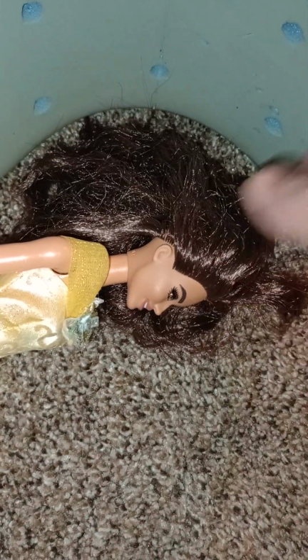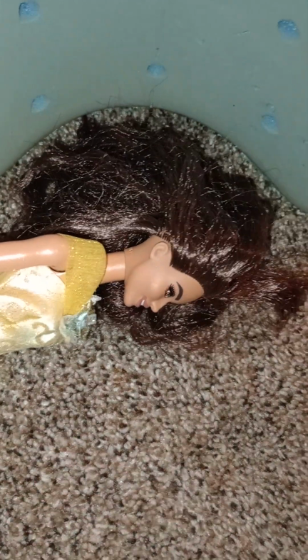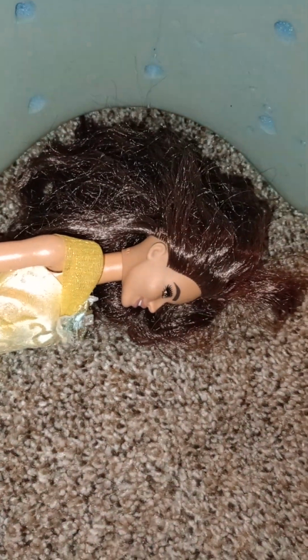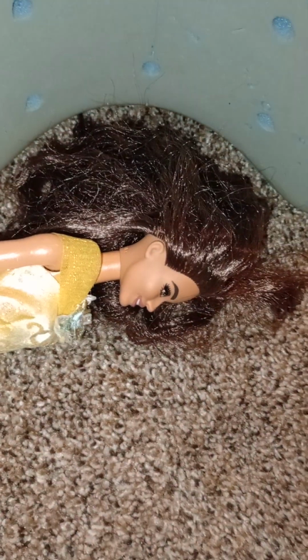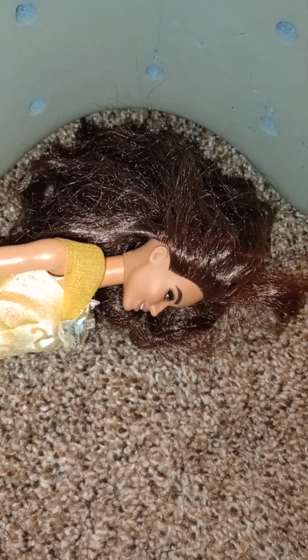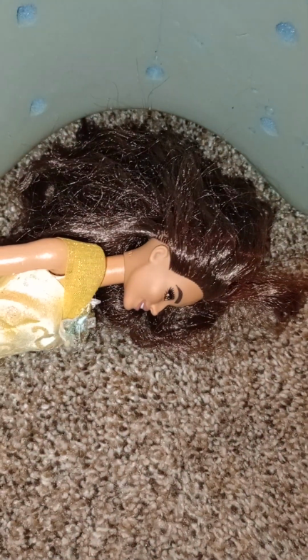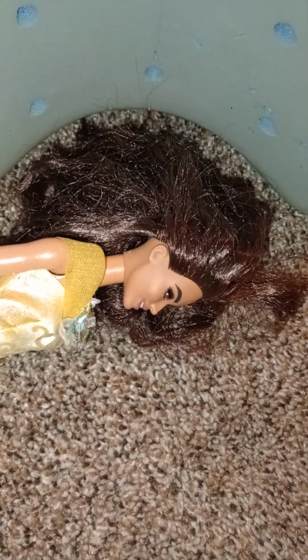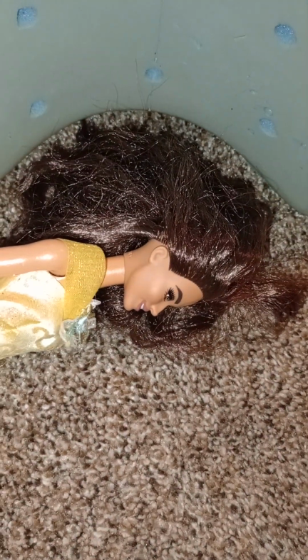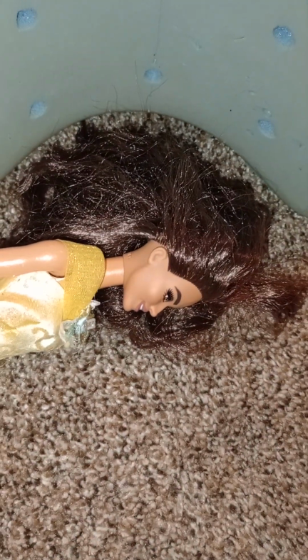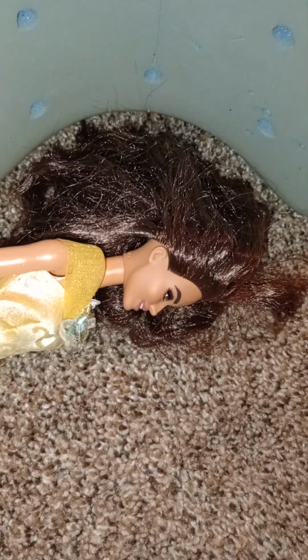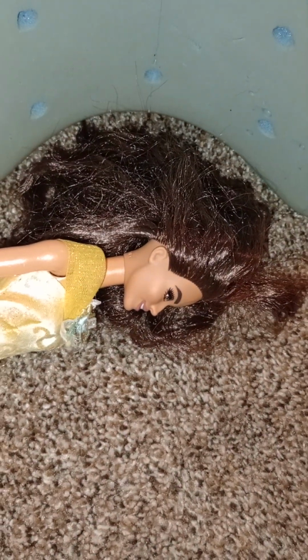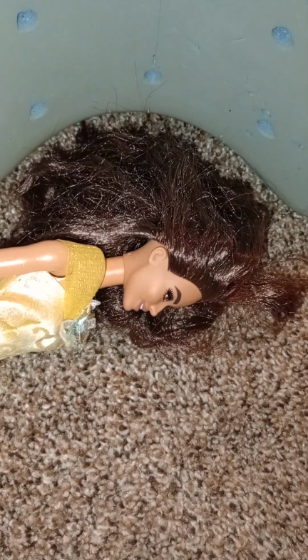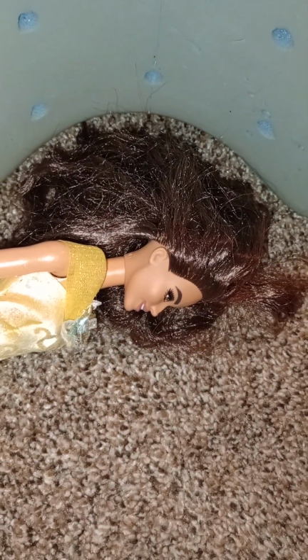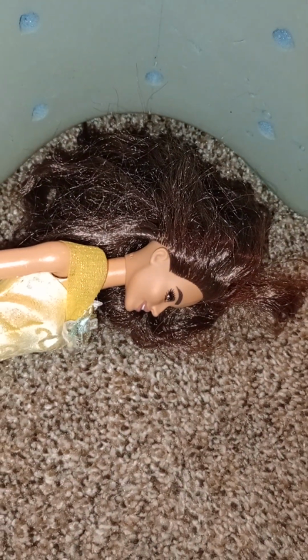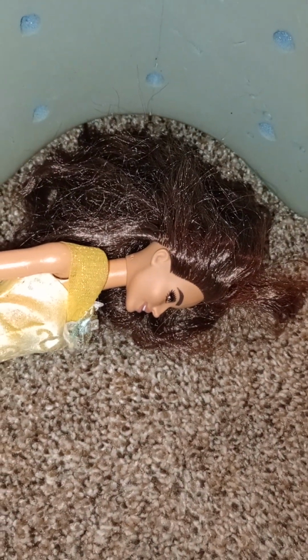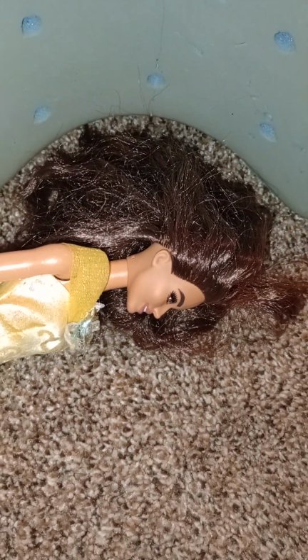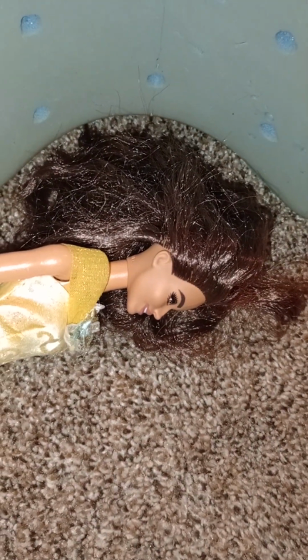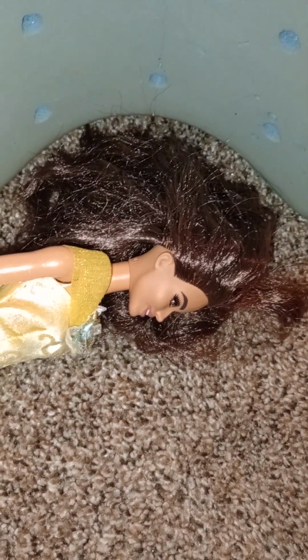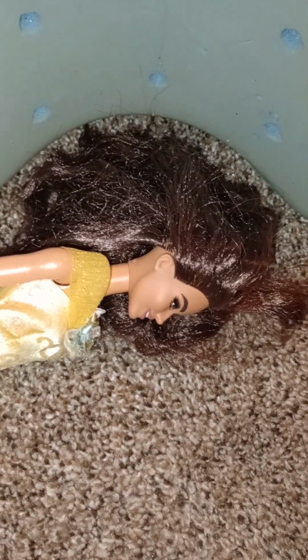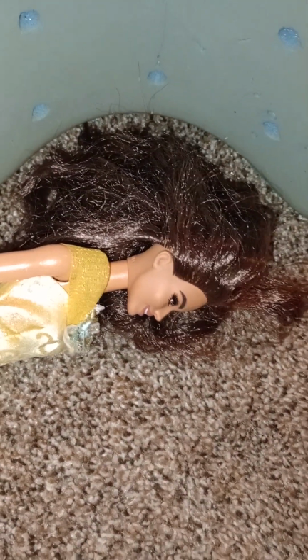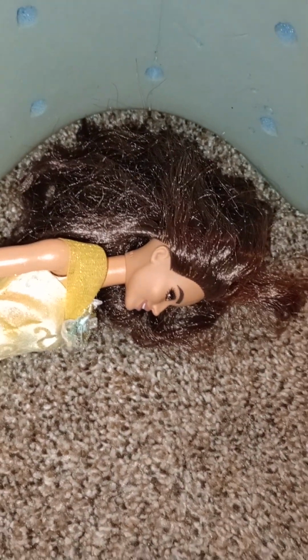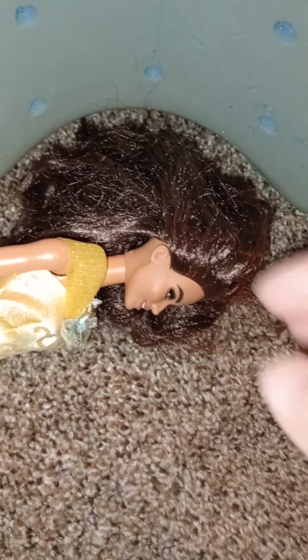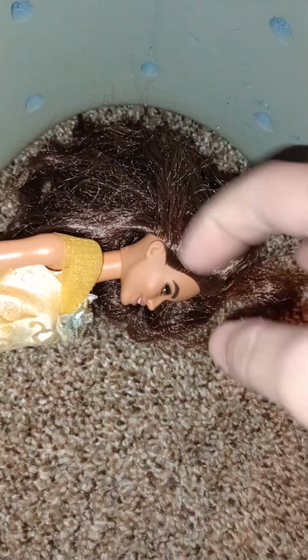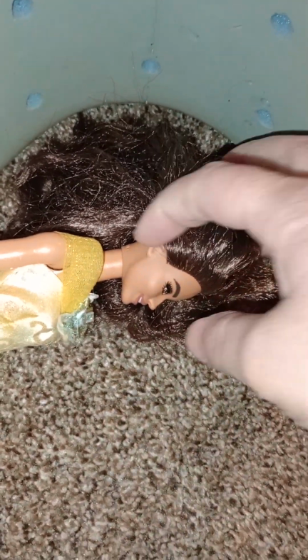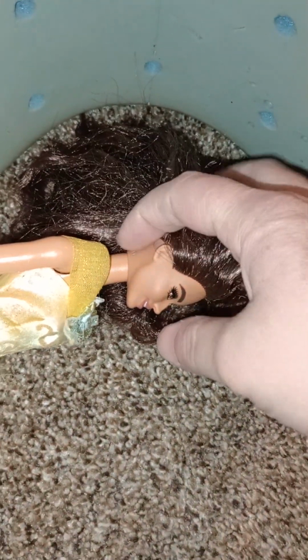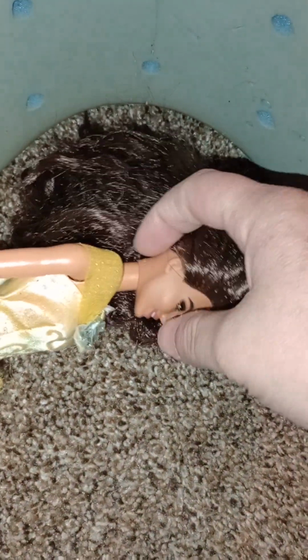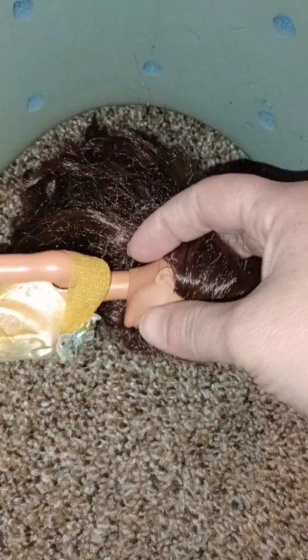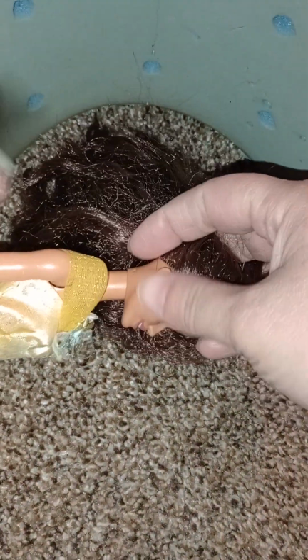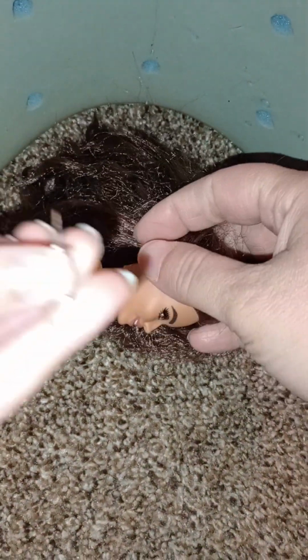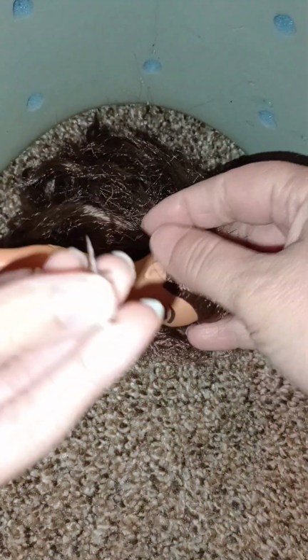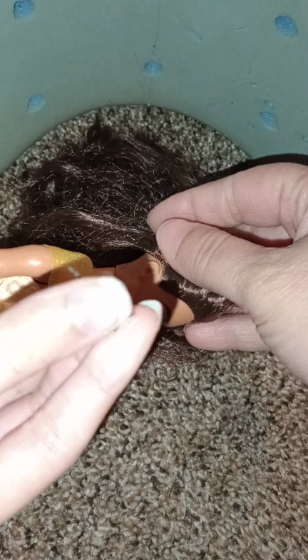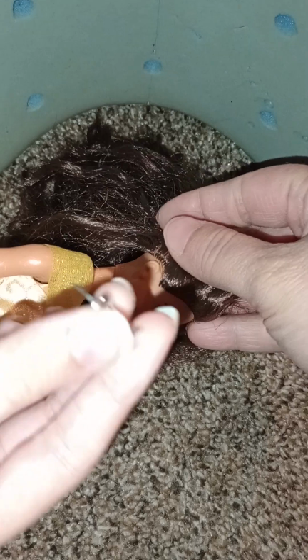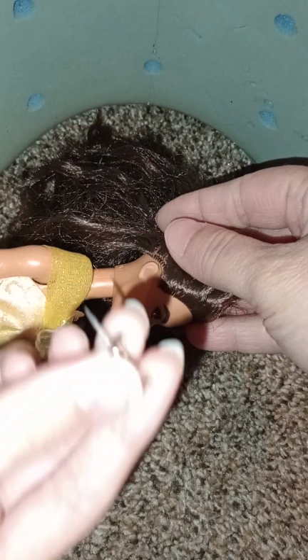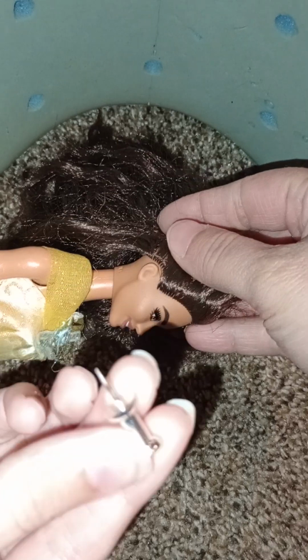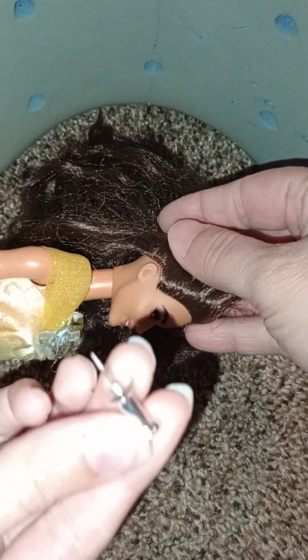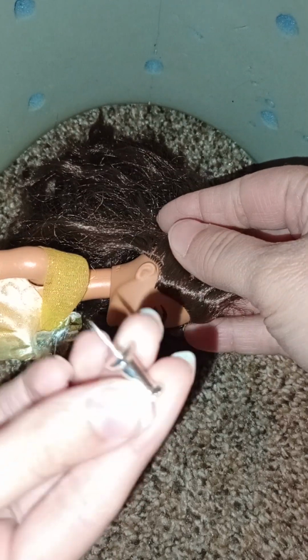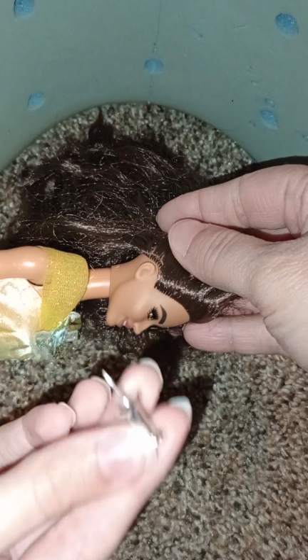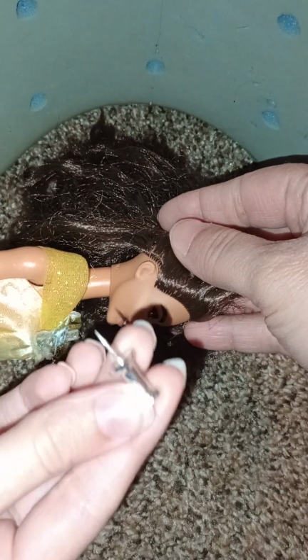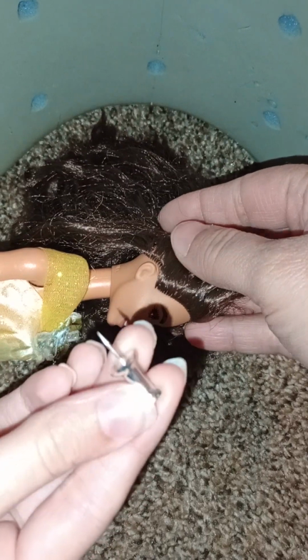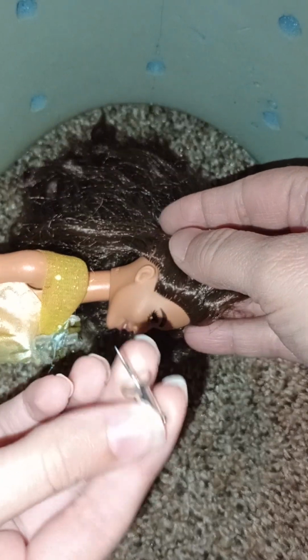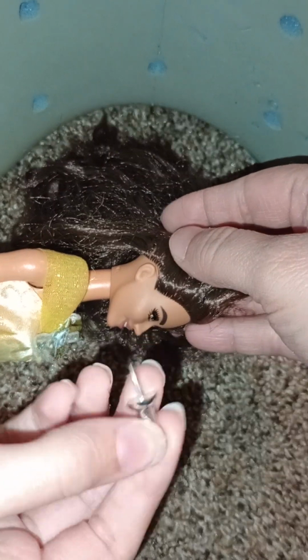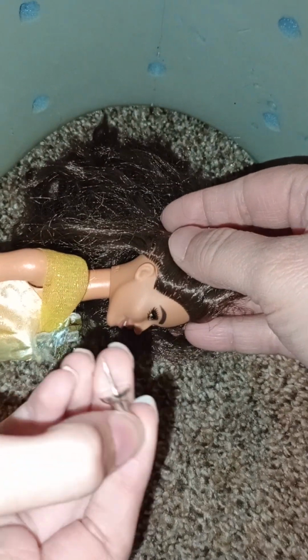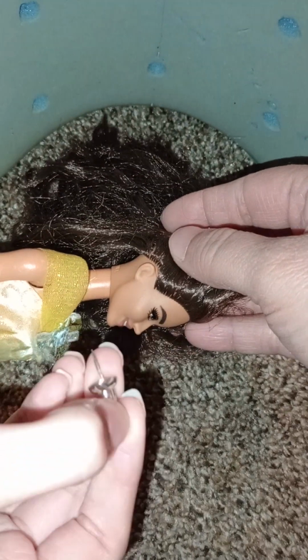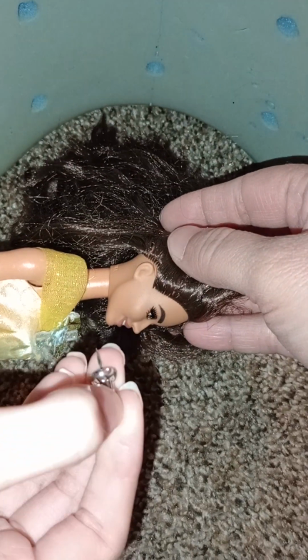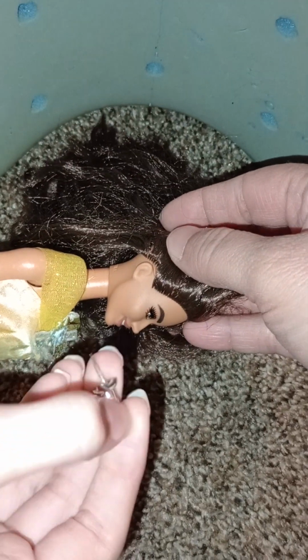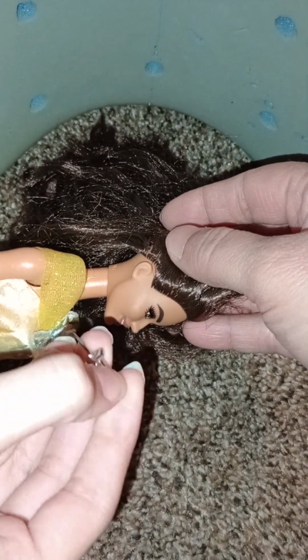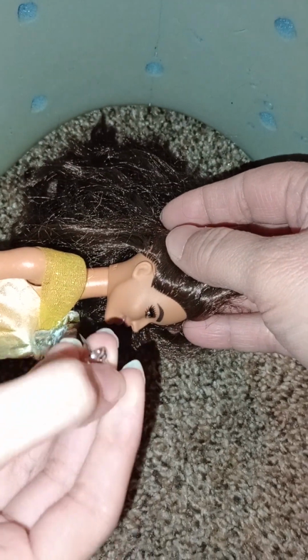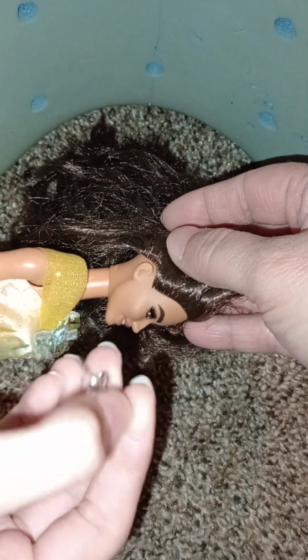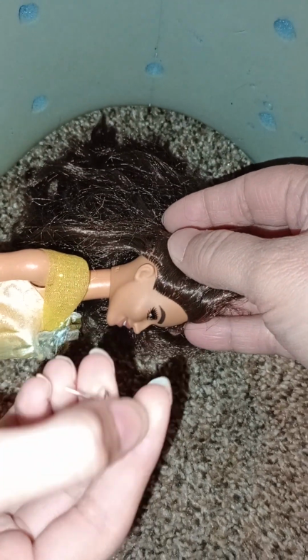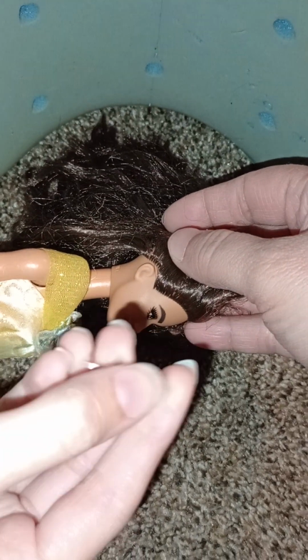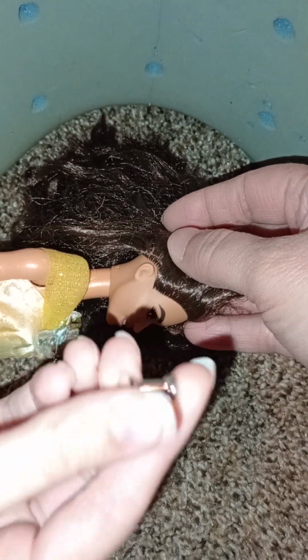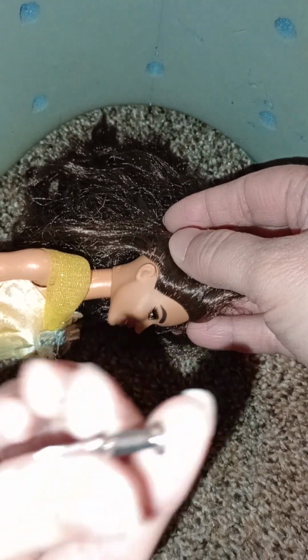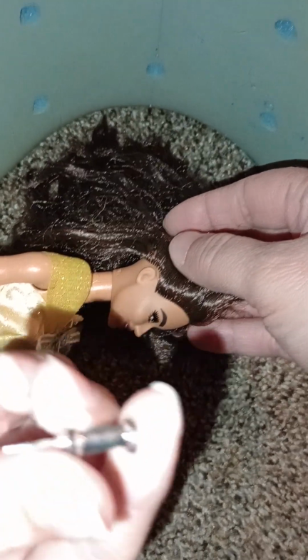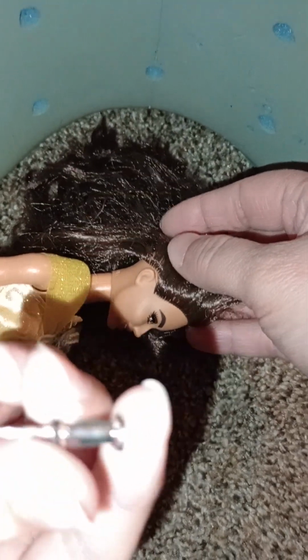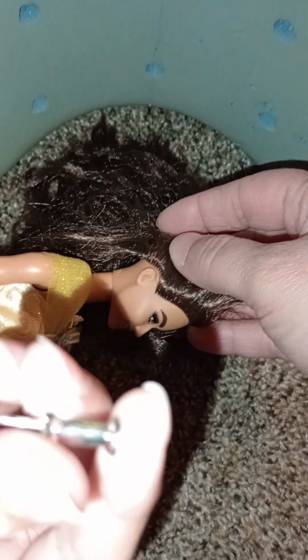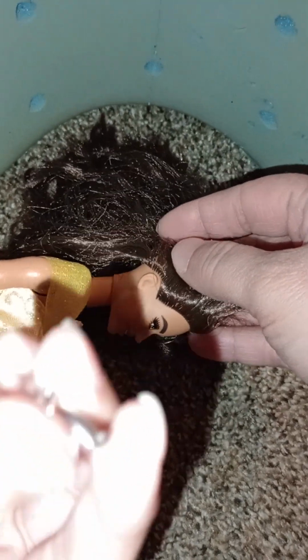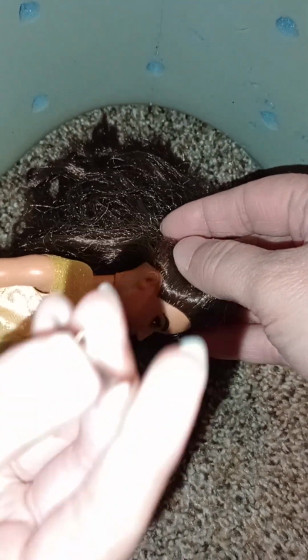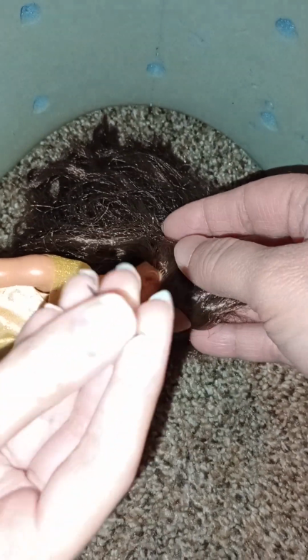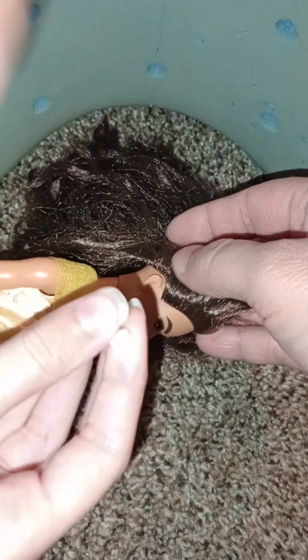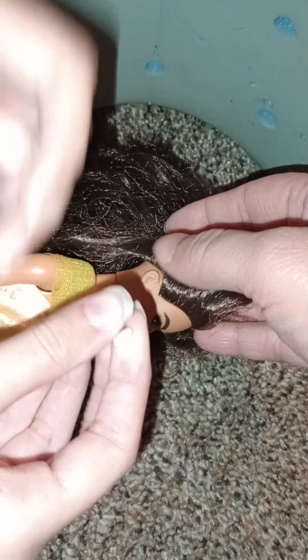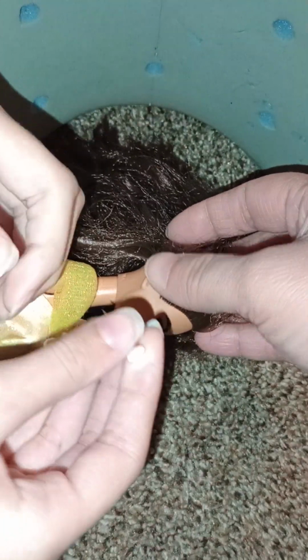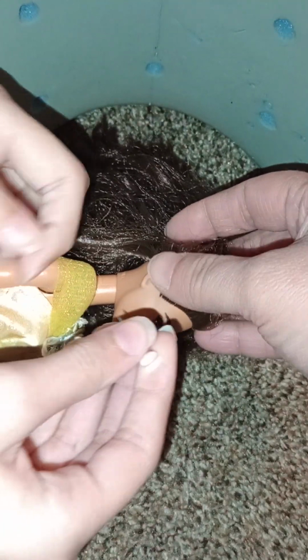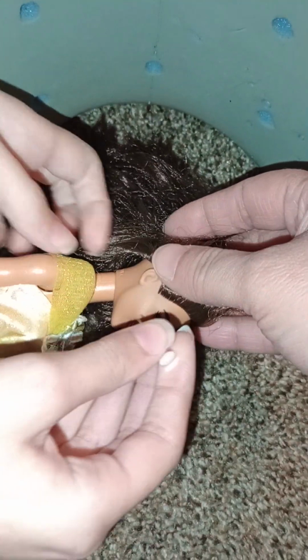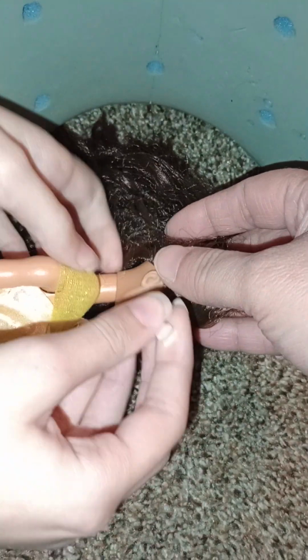Wait, I almost forgot that I have to pierce it with a thumbtack — or I think it's a push pin, that's what it is.